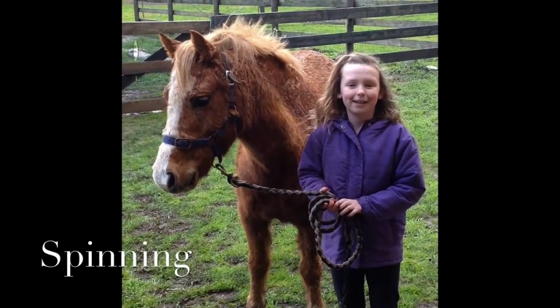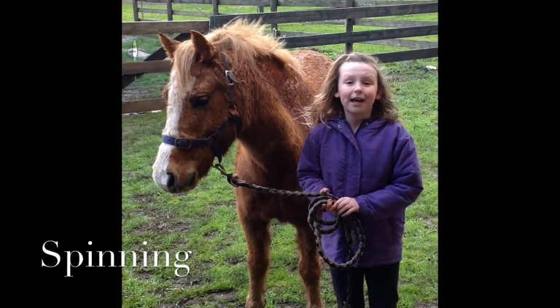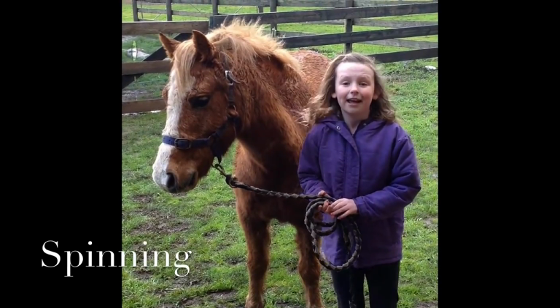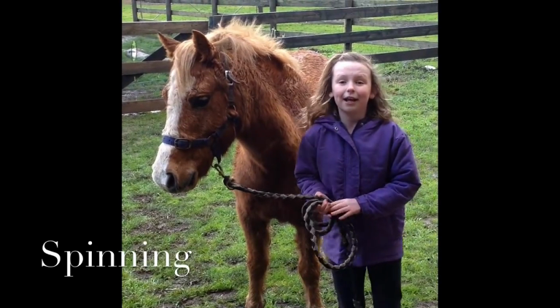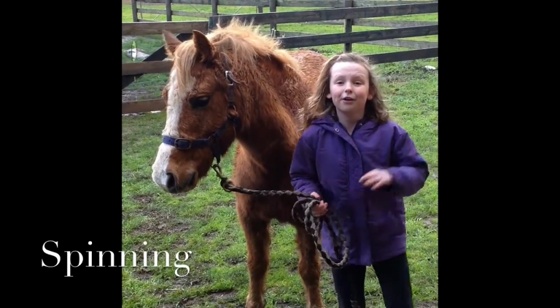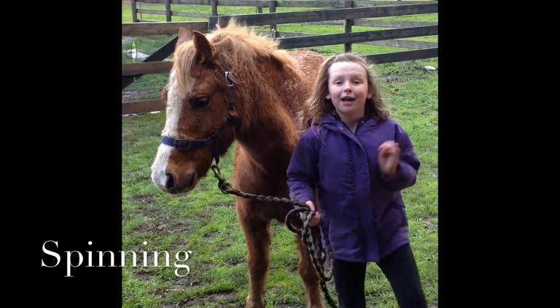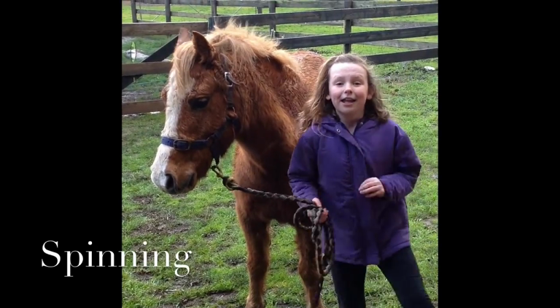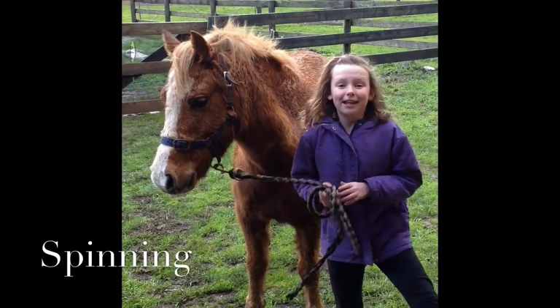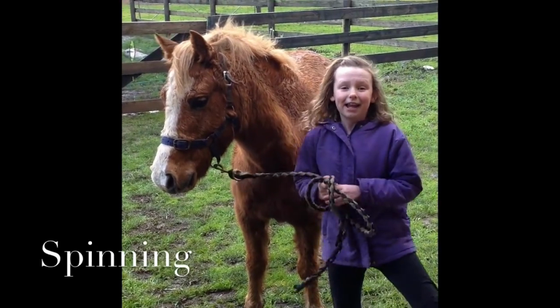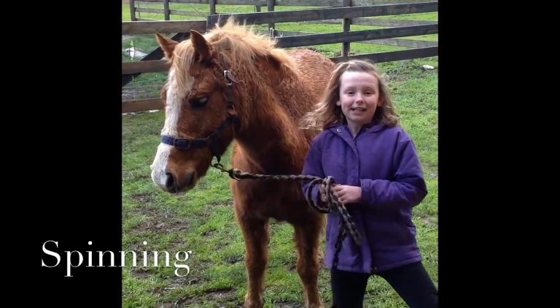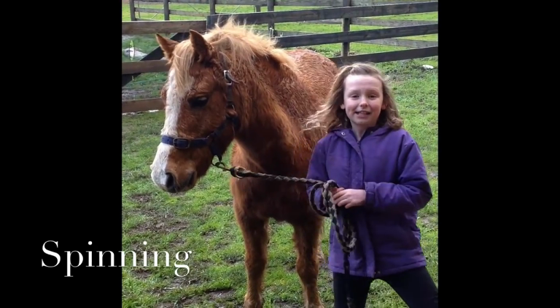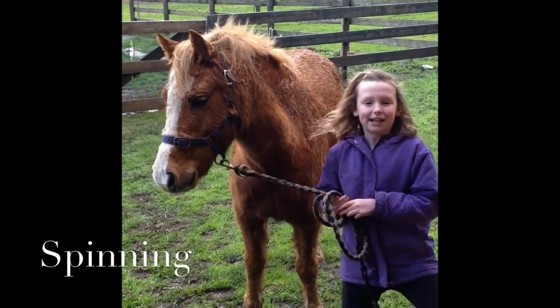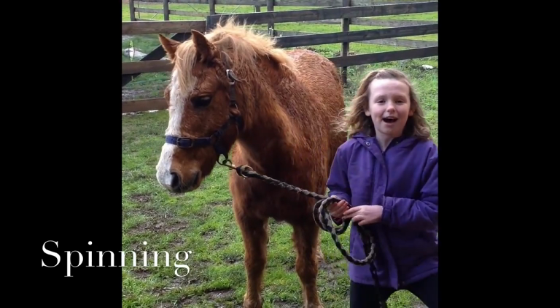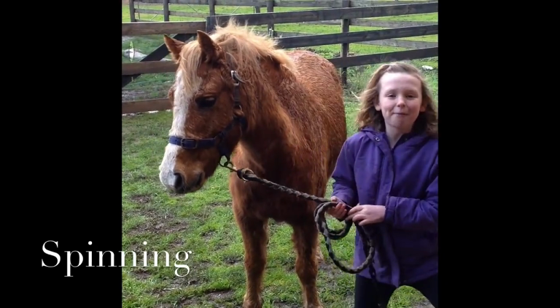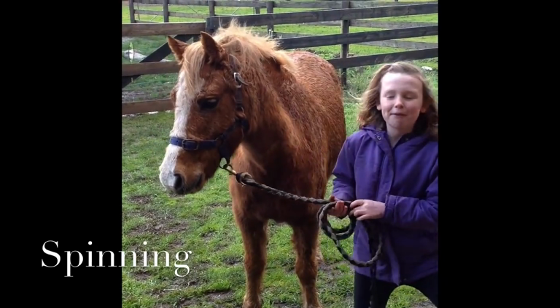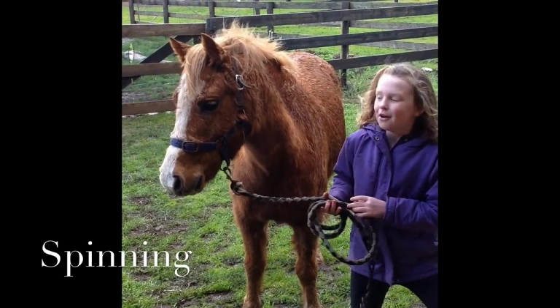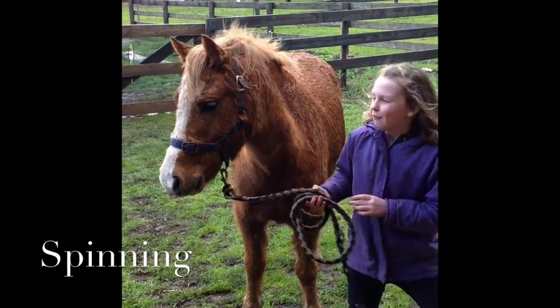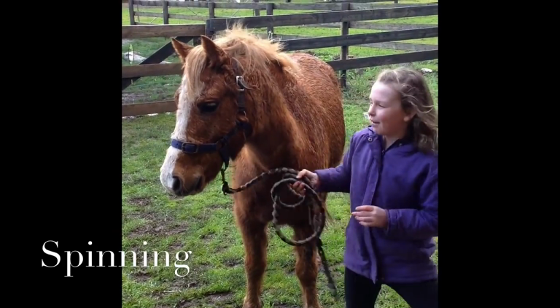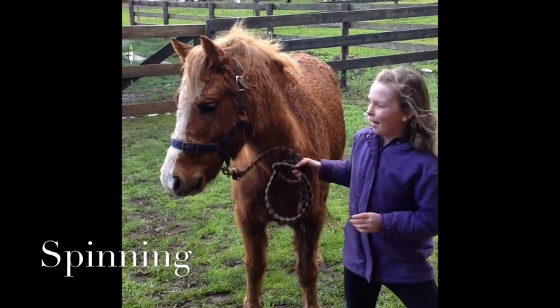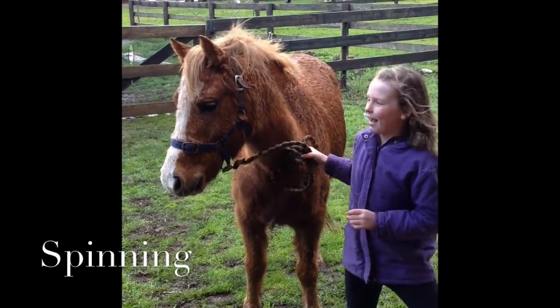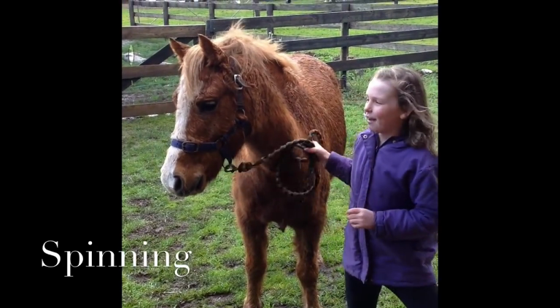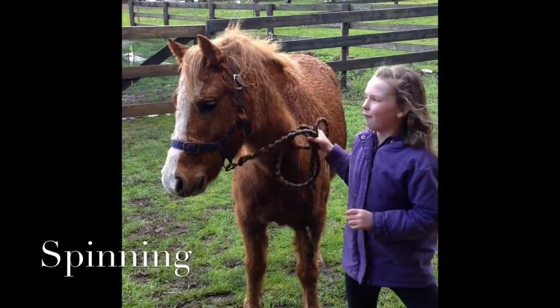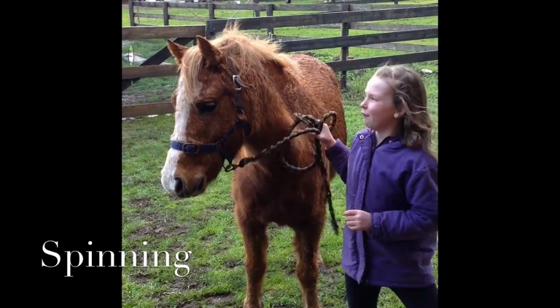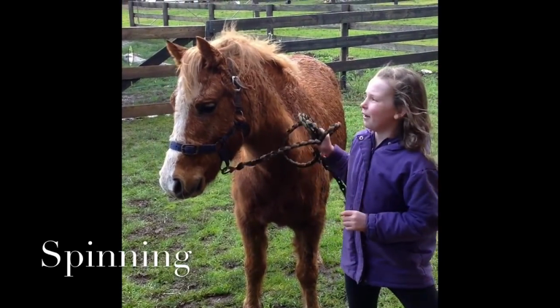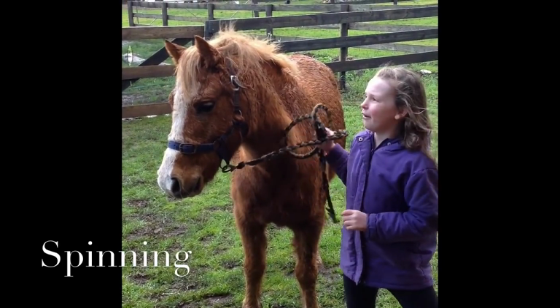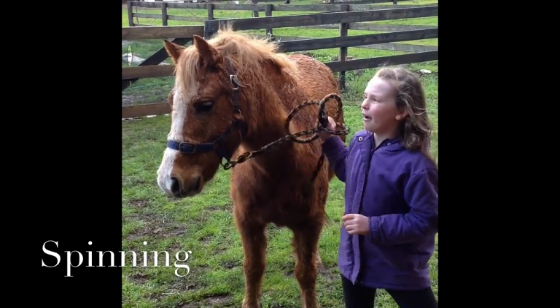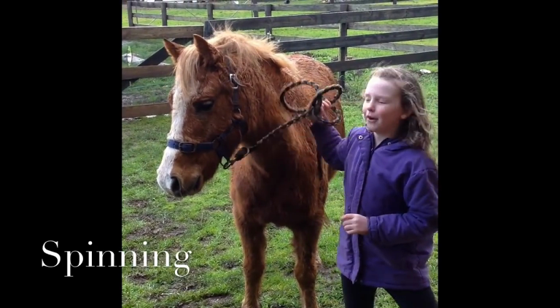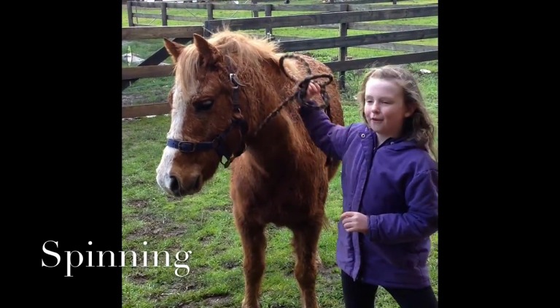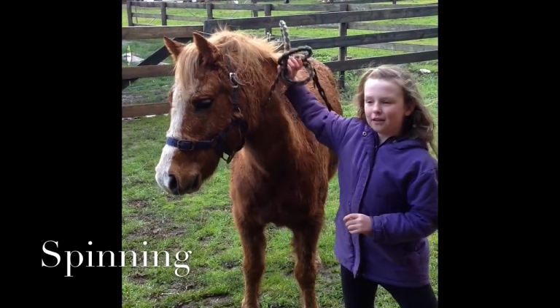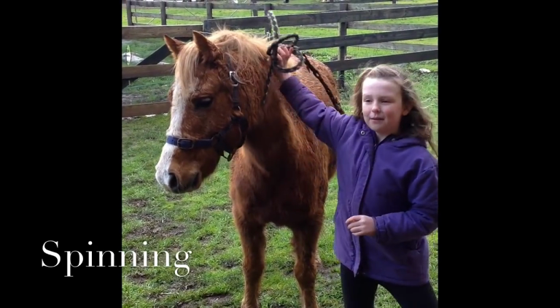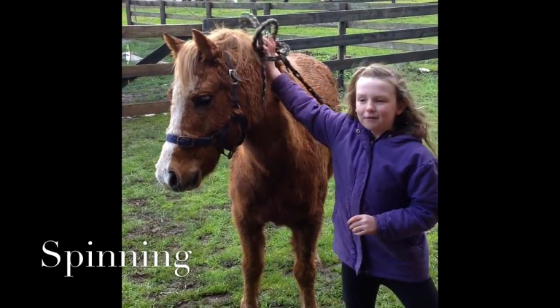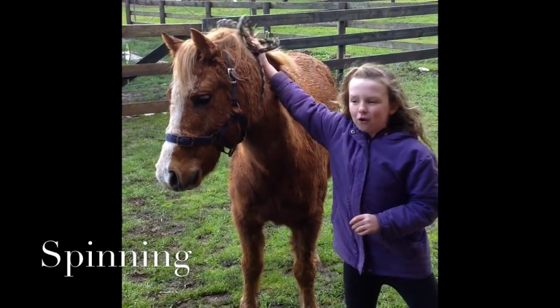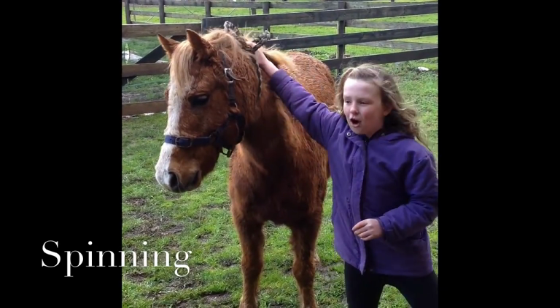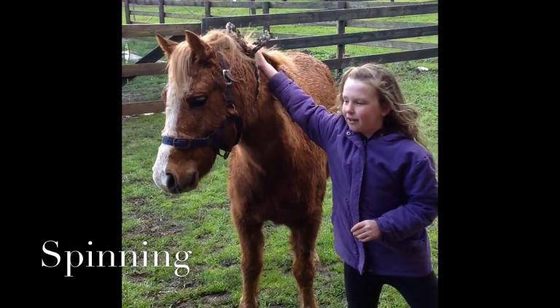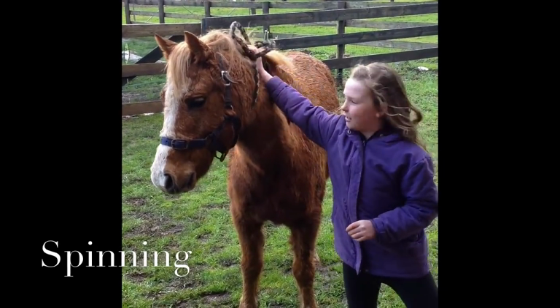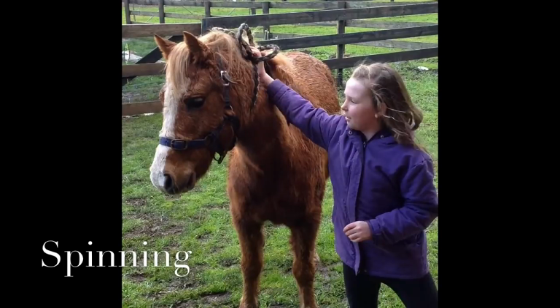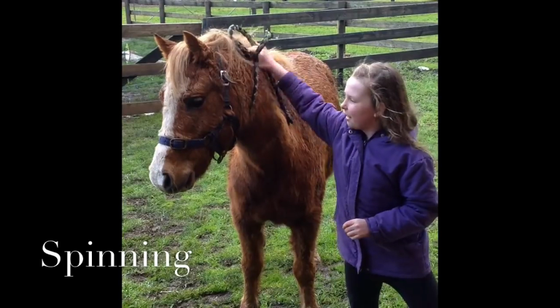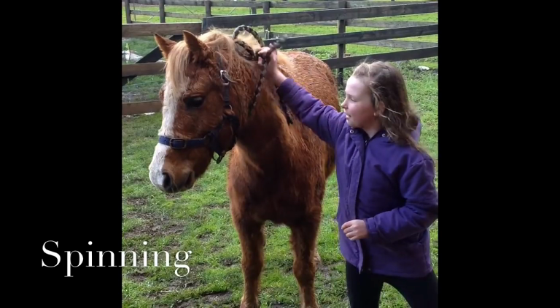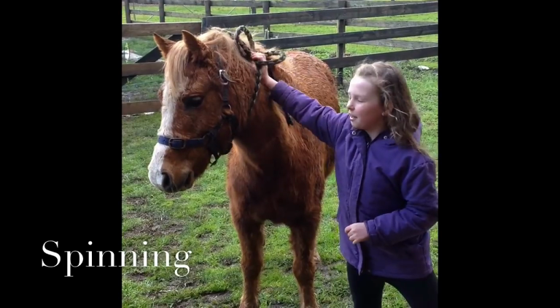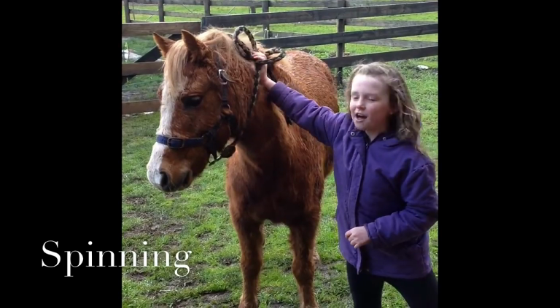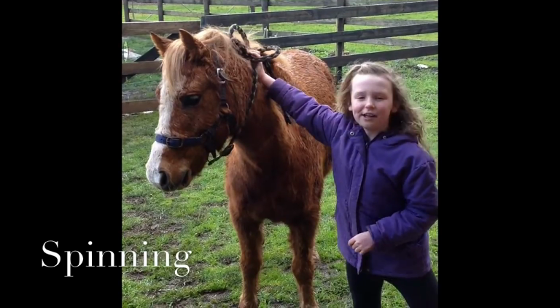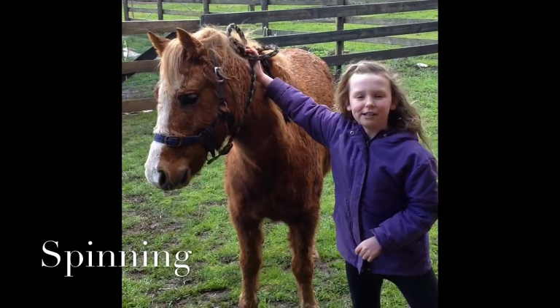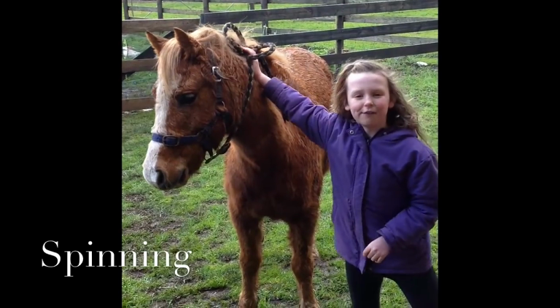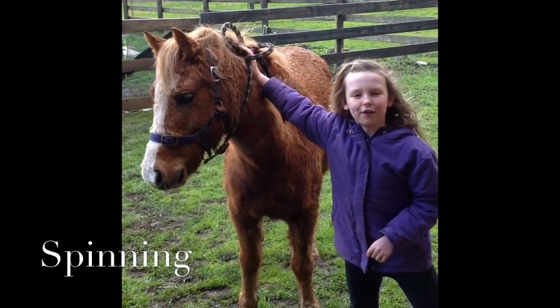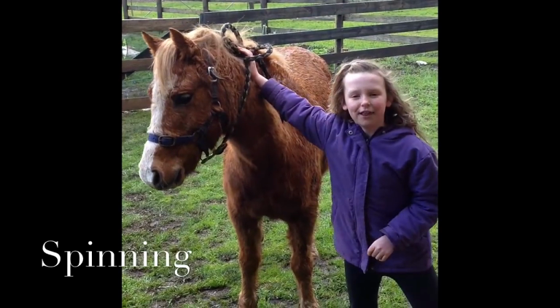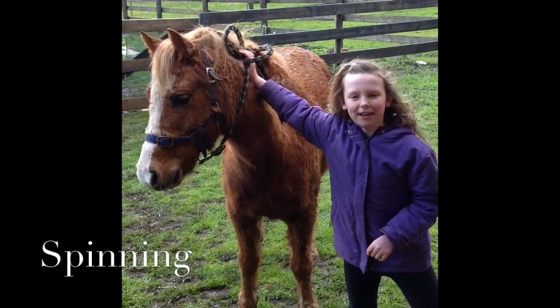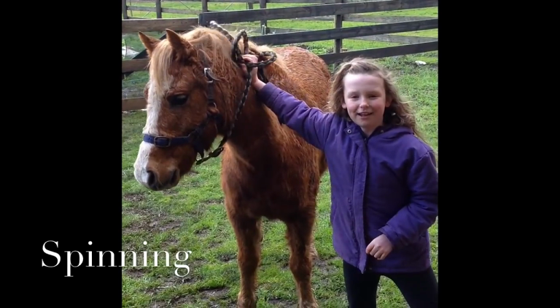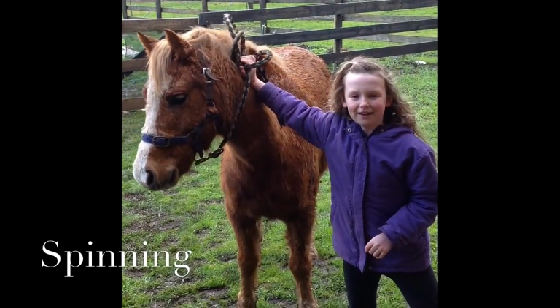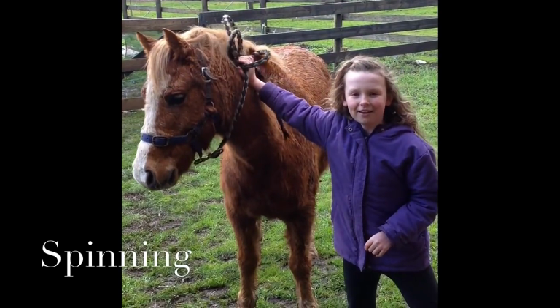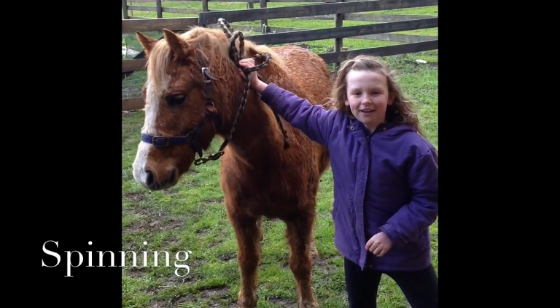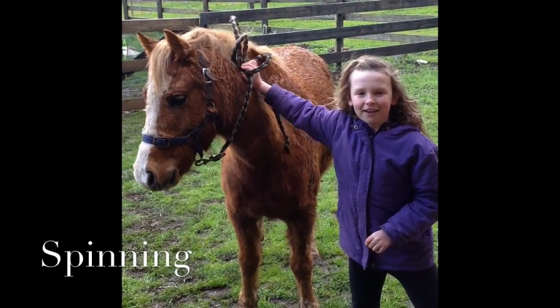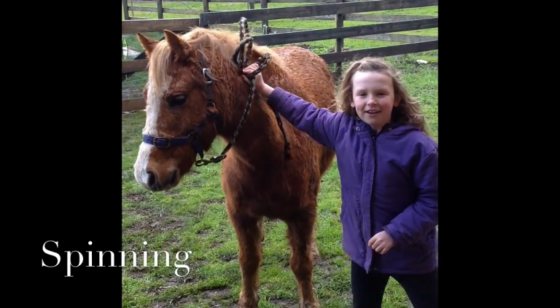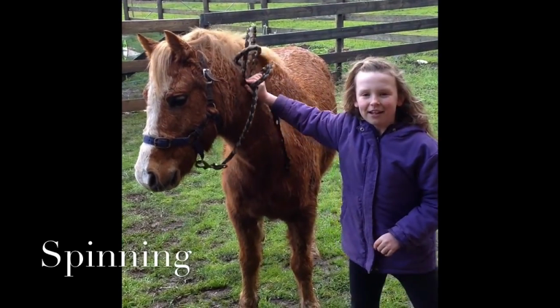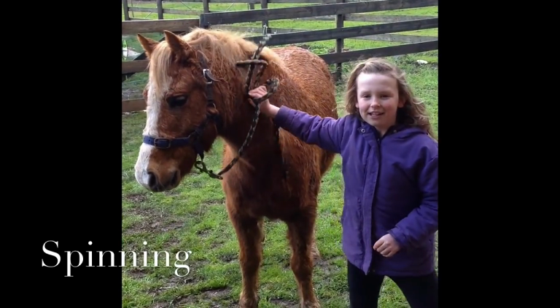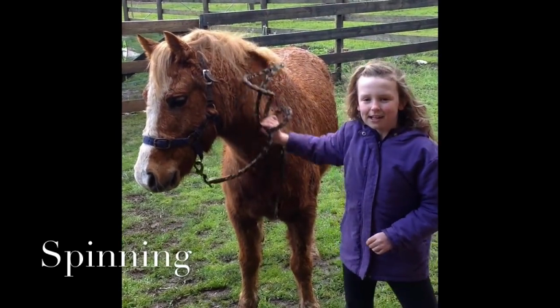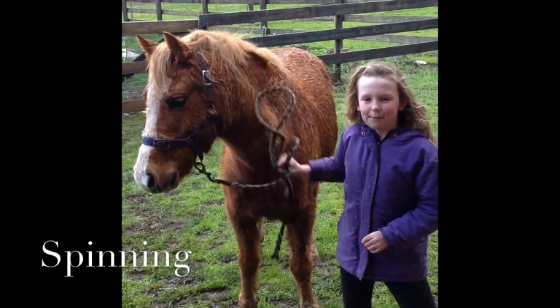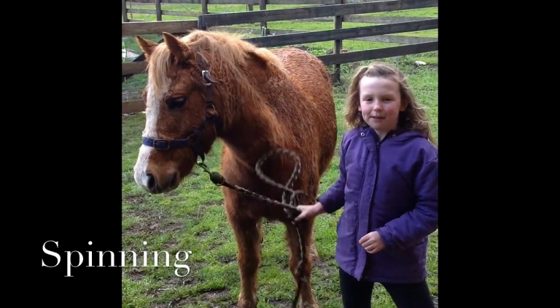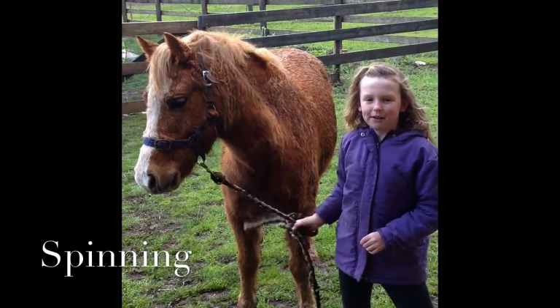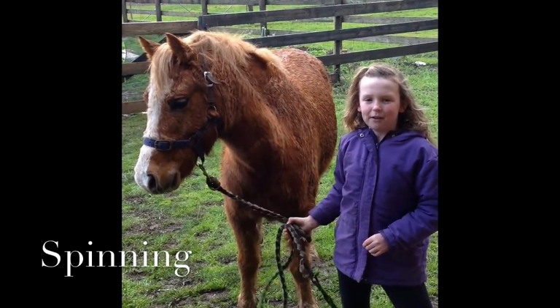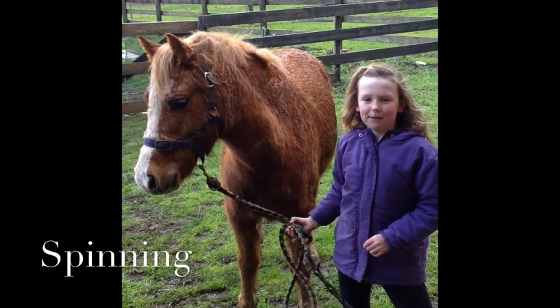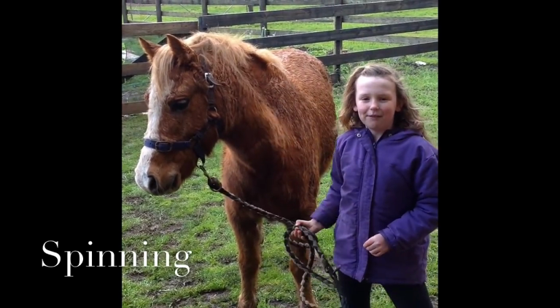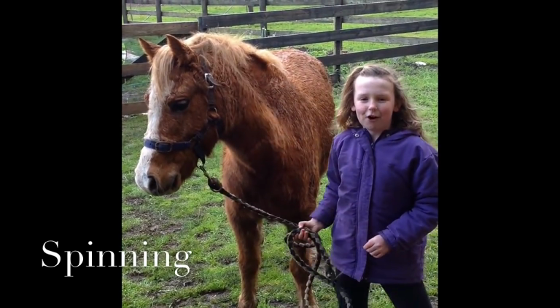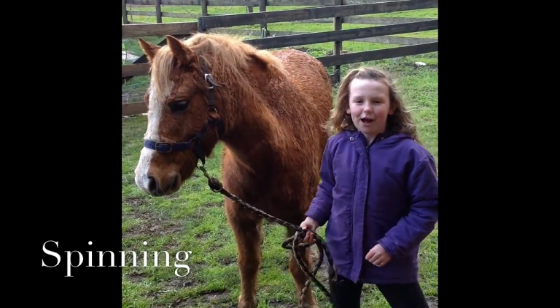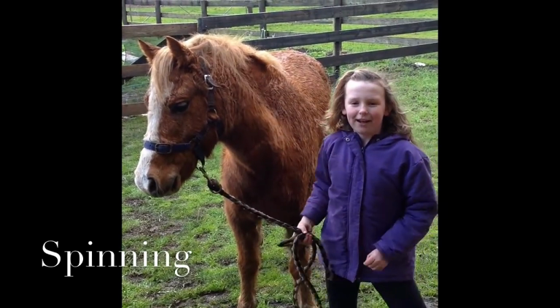Next up we have — I'm going to be riding — so that's the last of our lead work. Next up it's going to be riding.